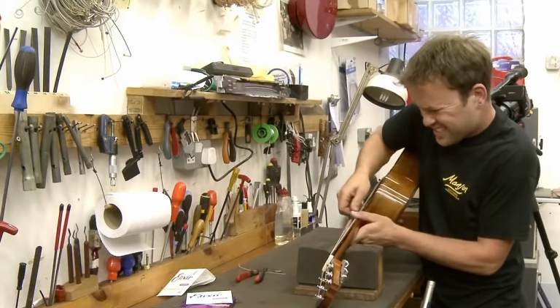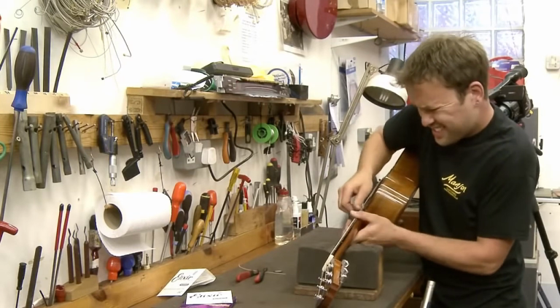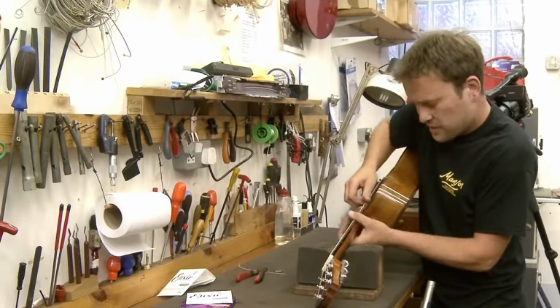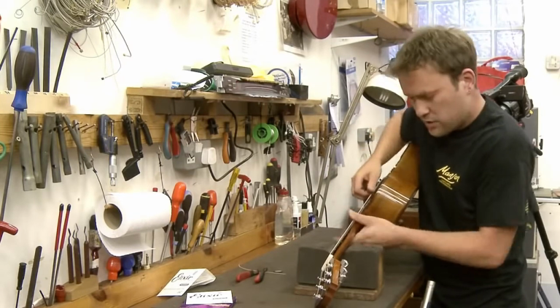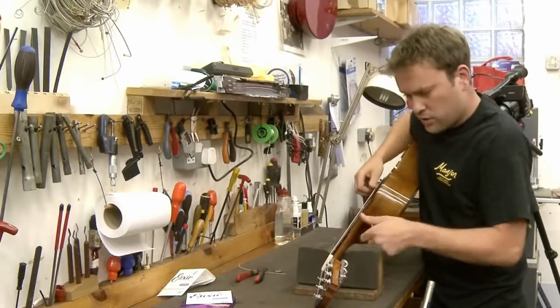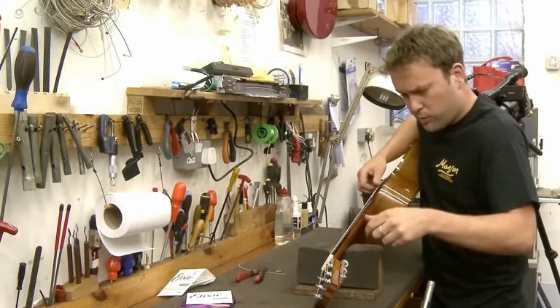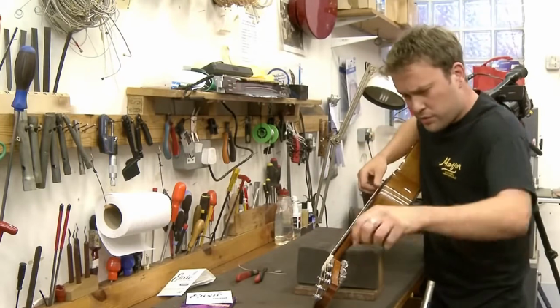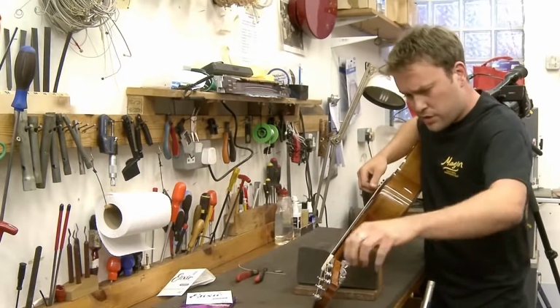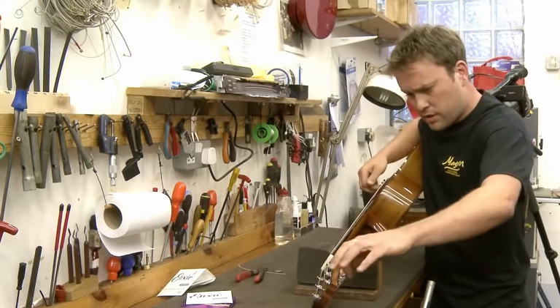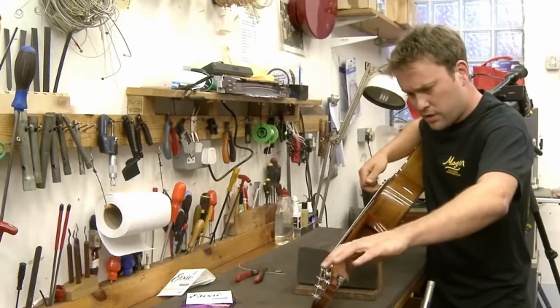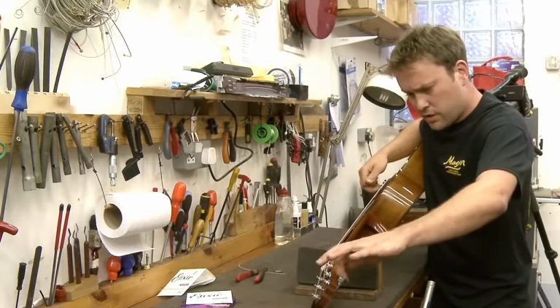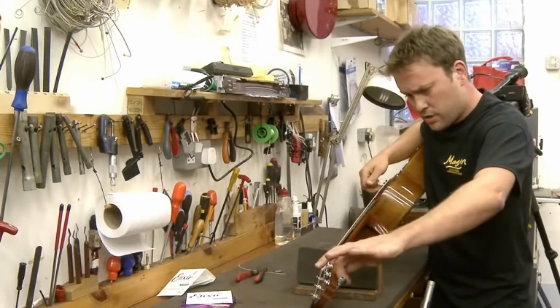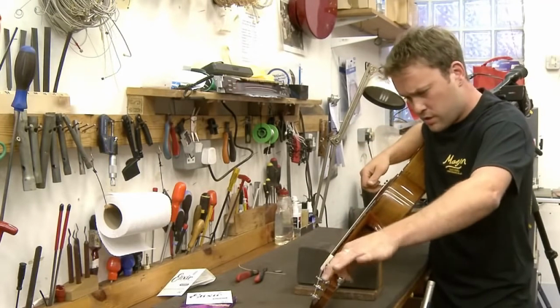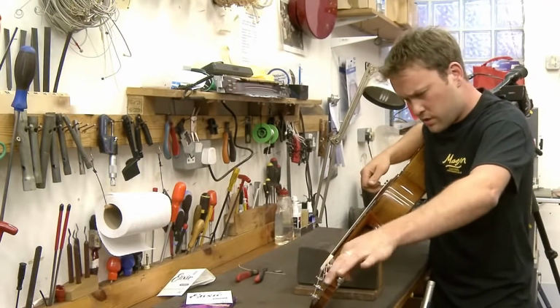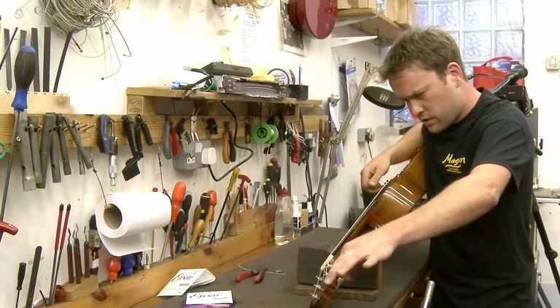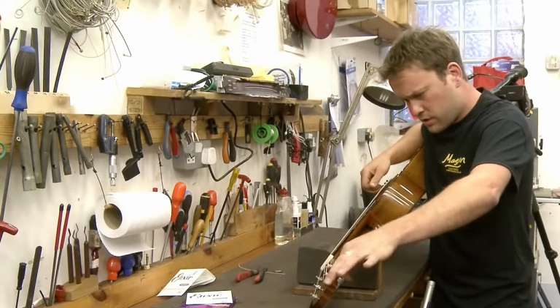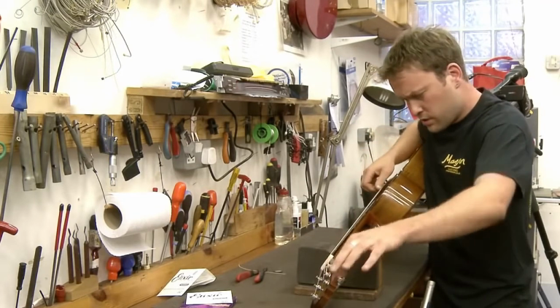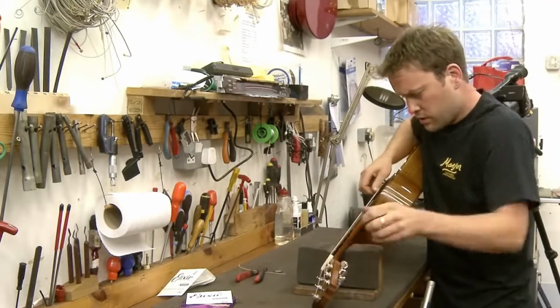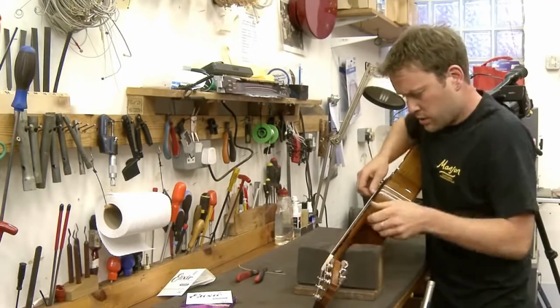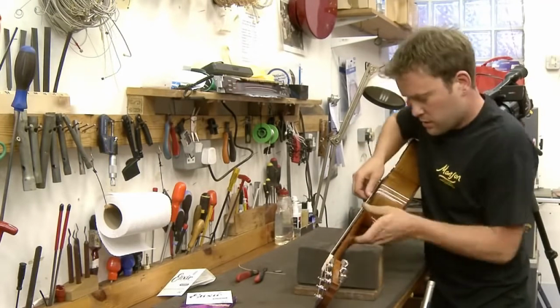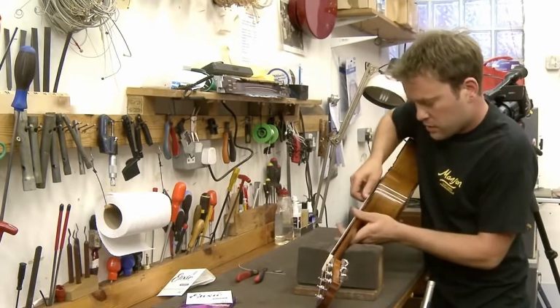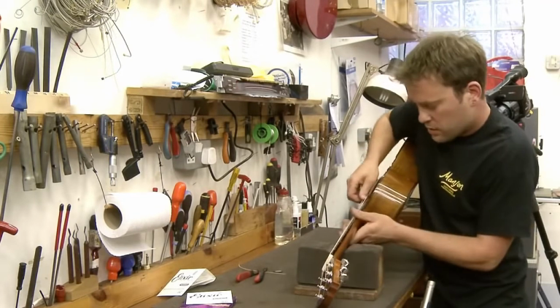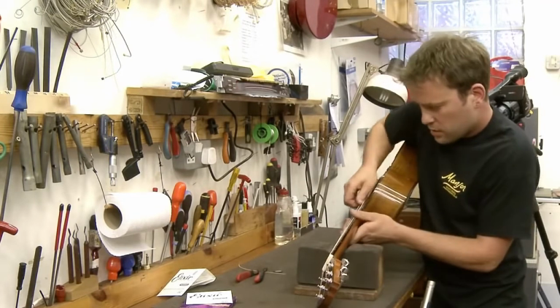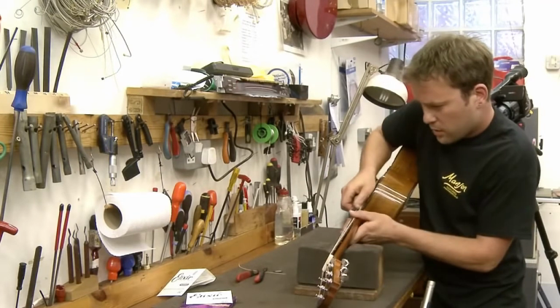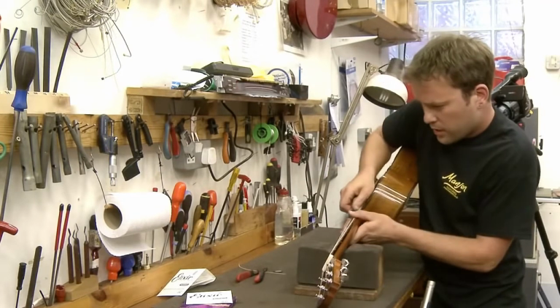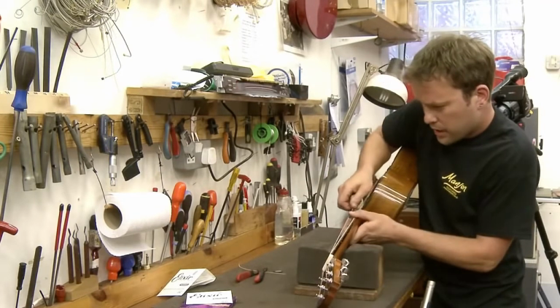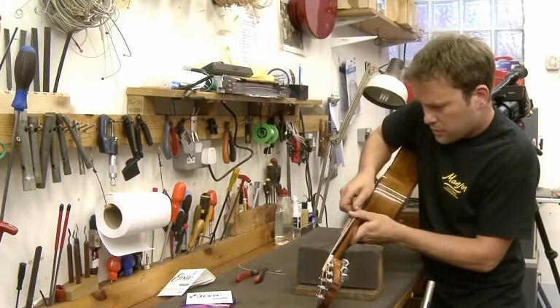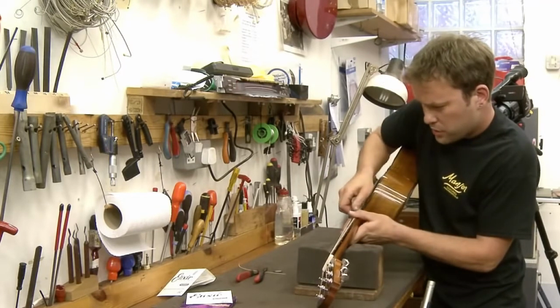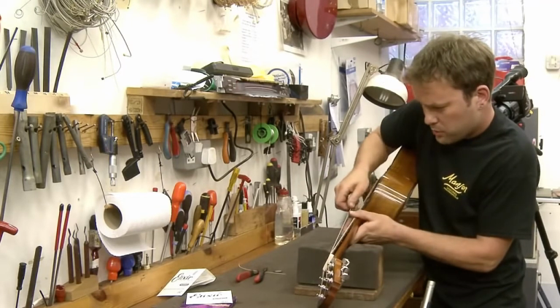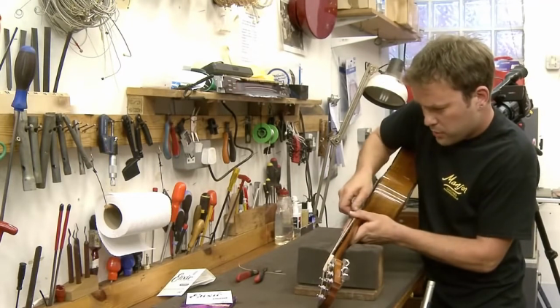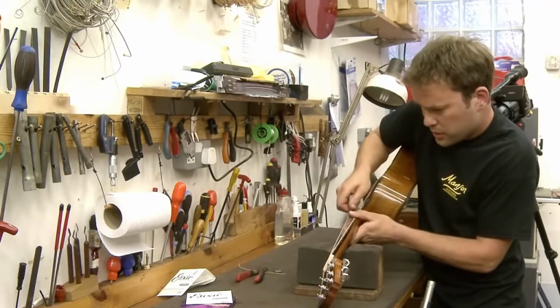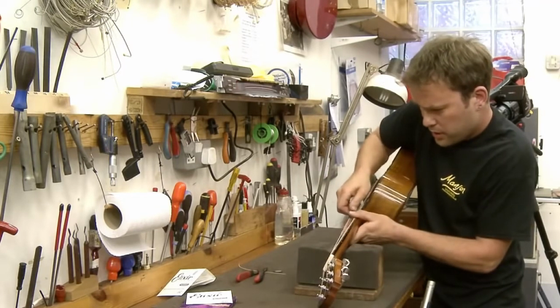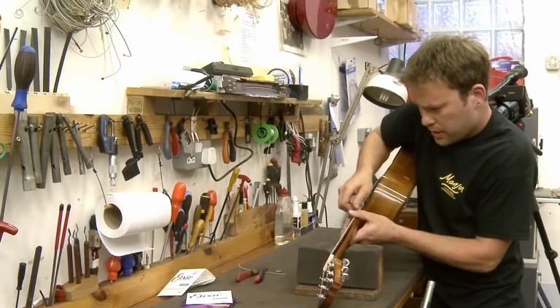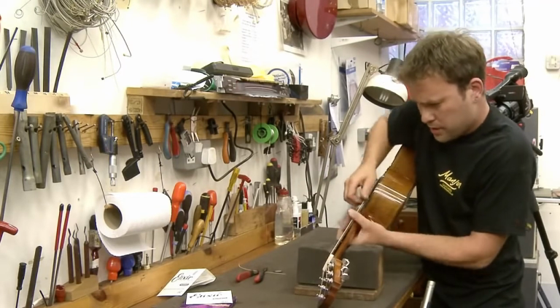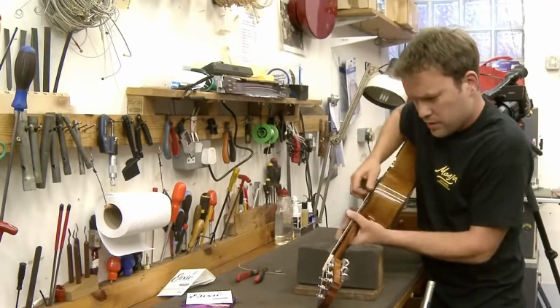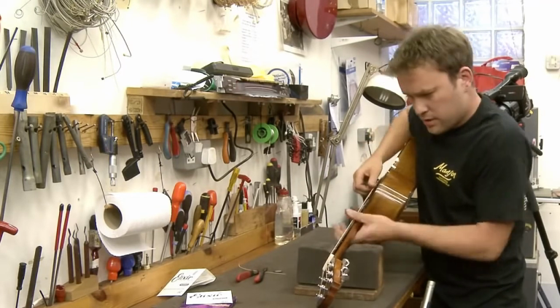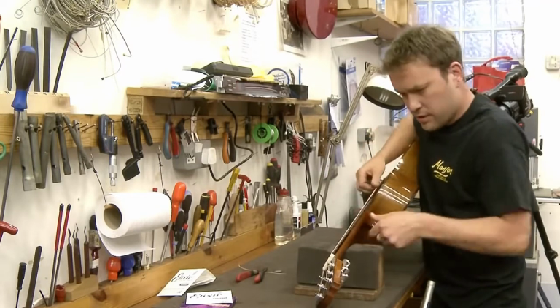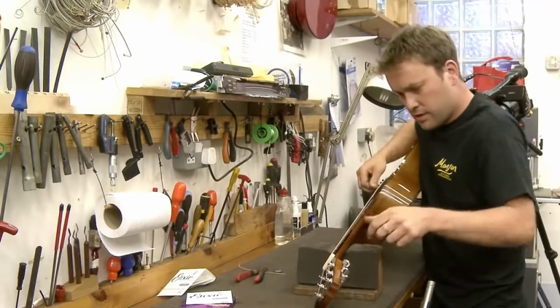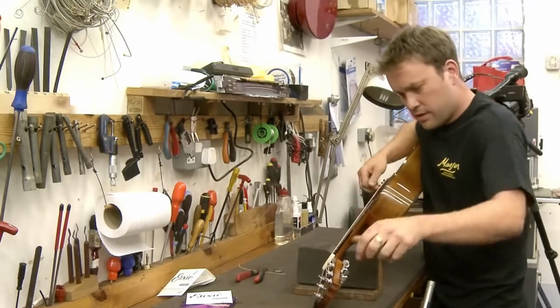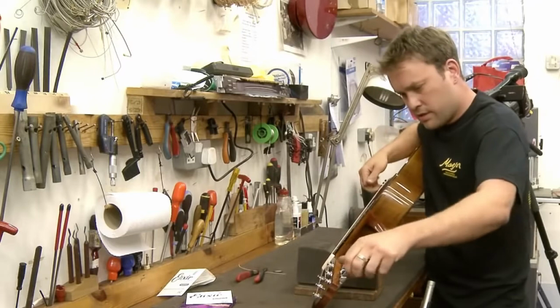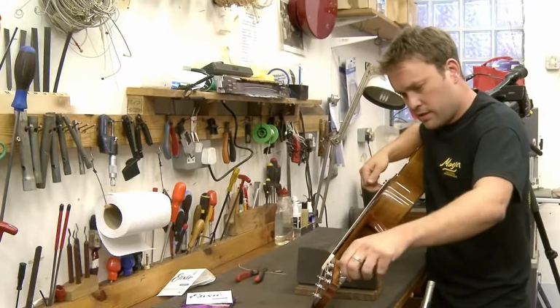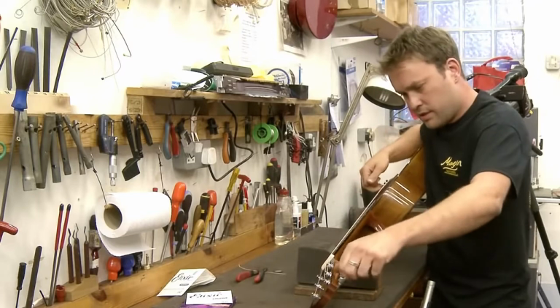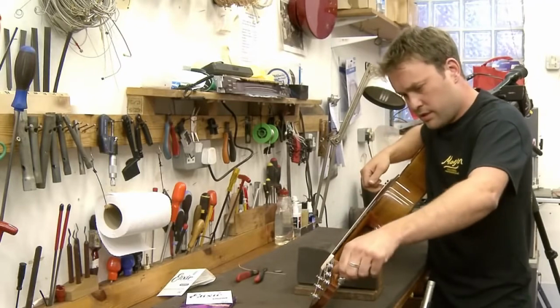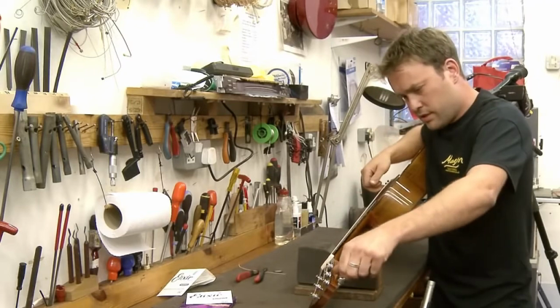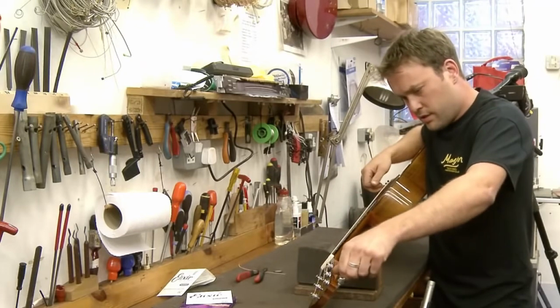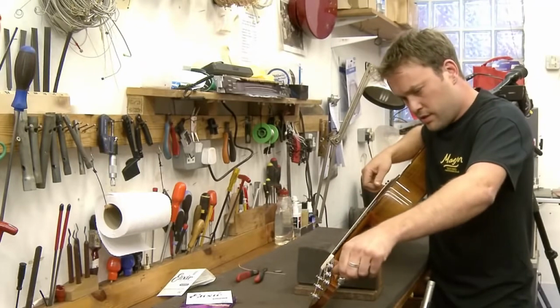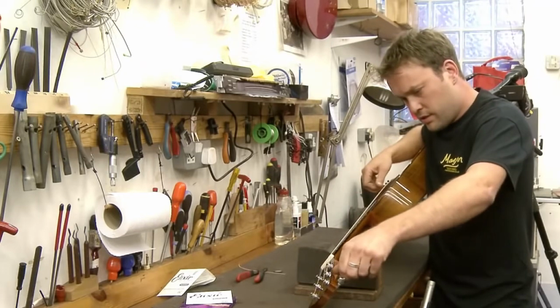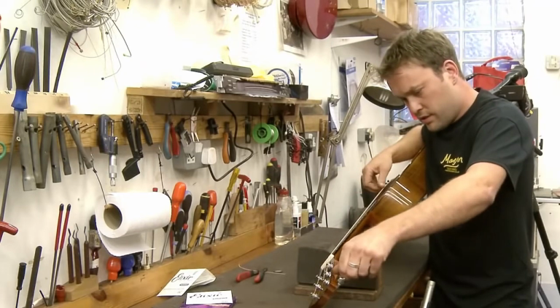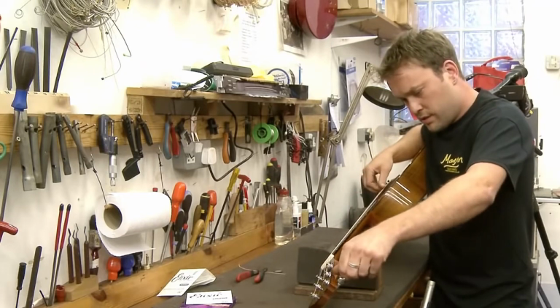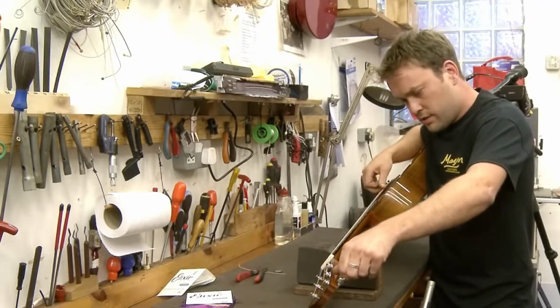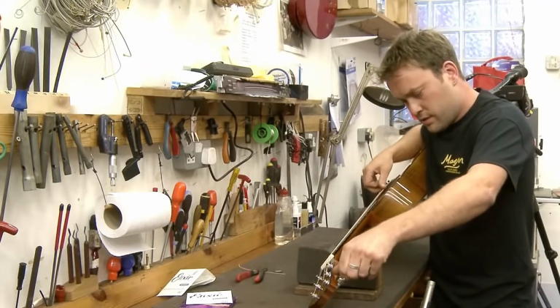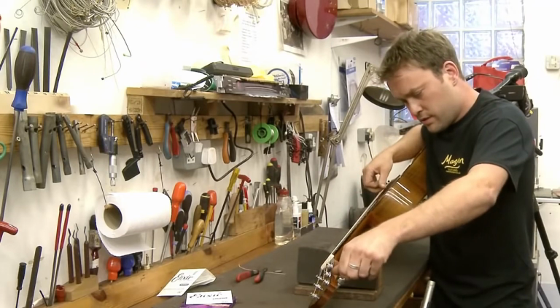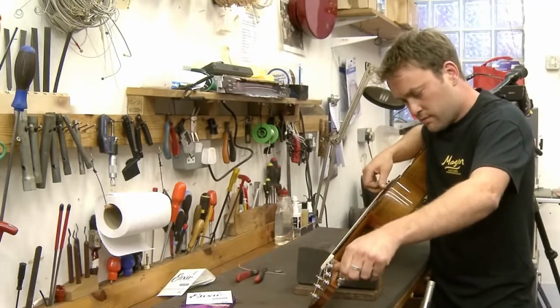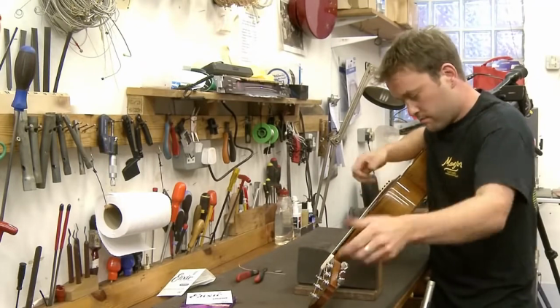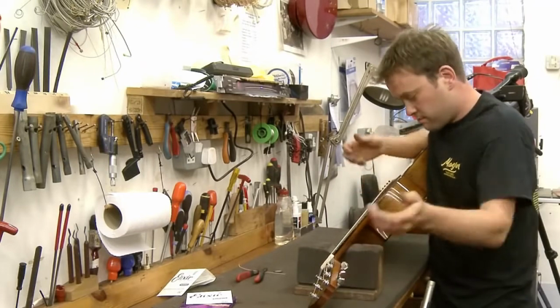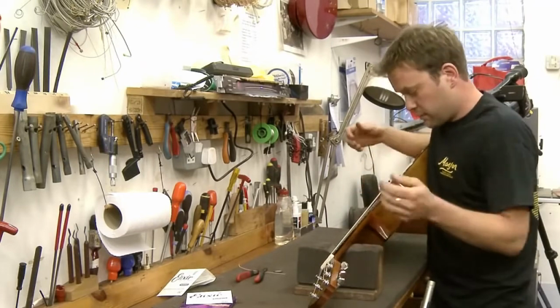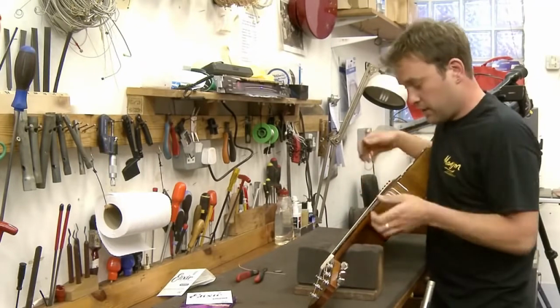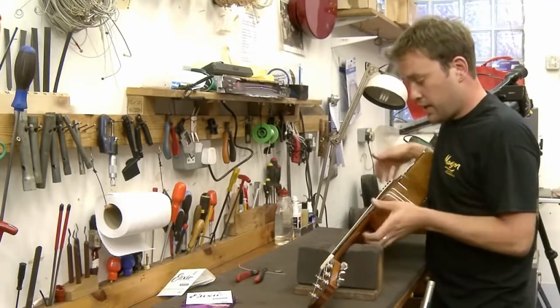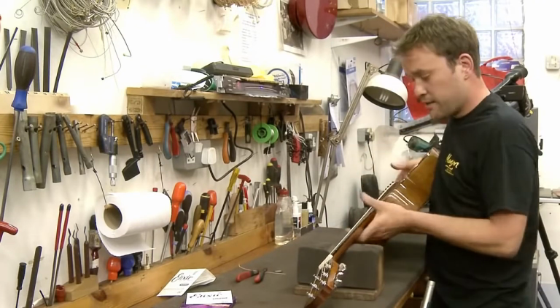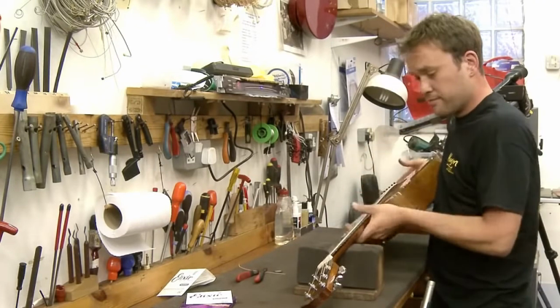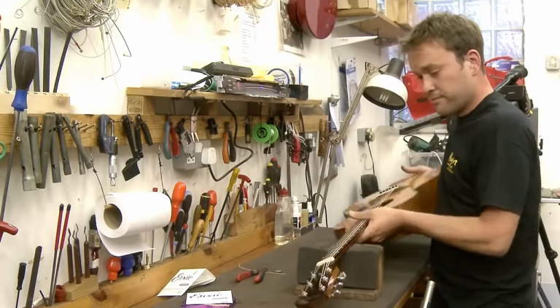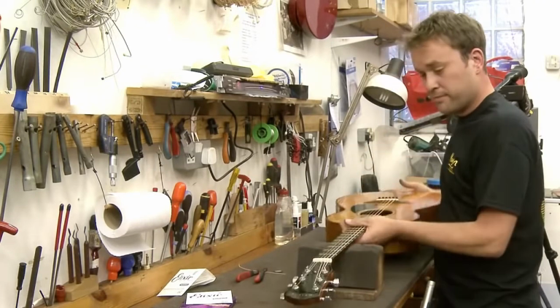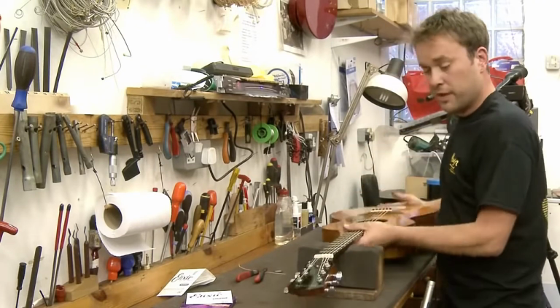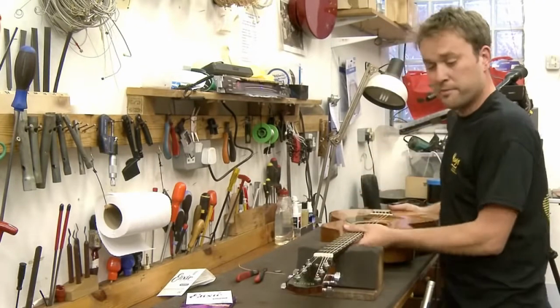I like to push it down and give it a little bit of a stretch — not too much, just until it stops going out of tune when you do that. Done.